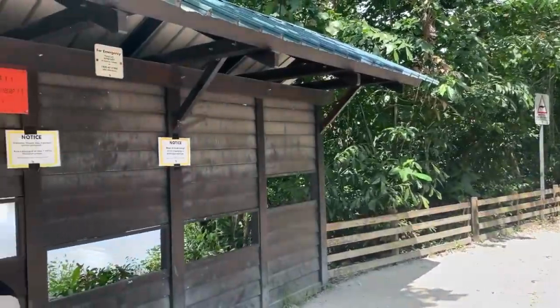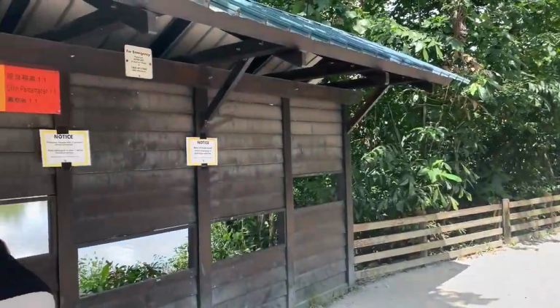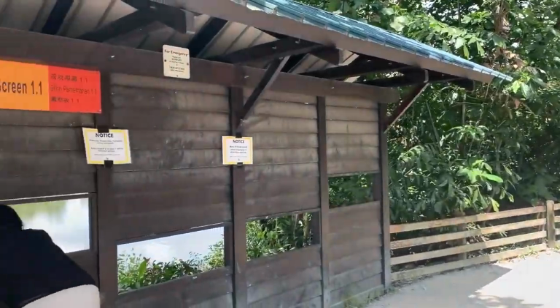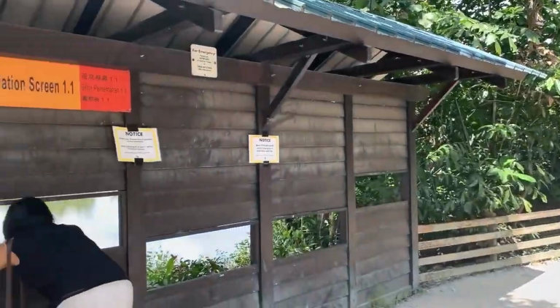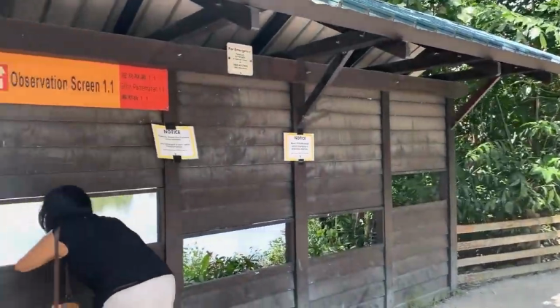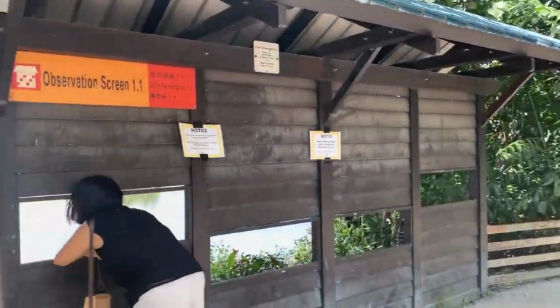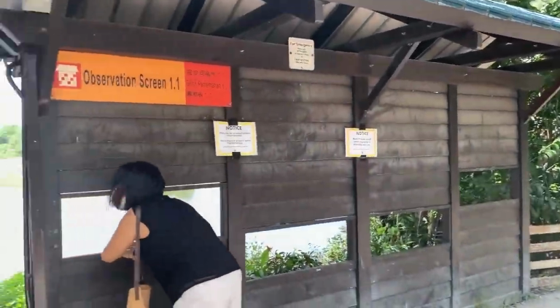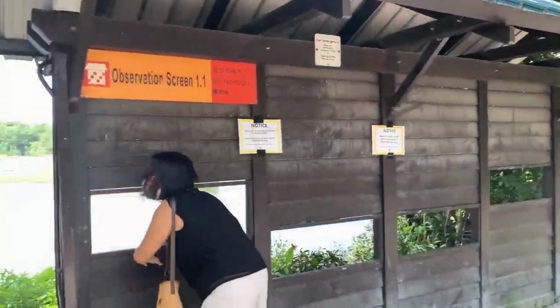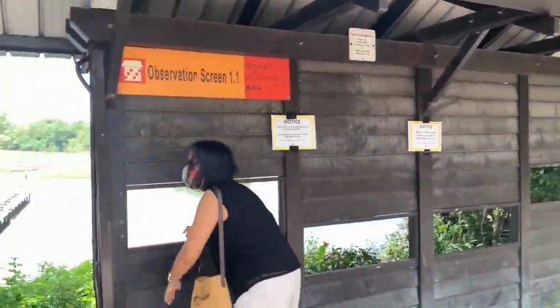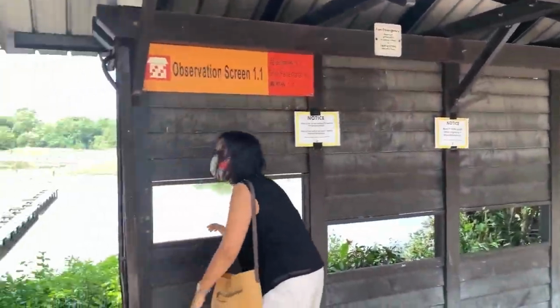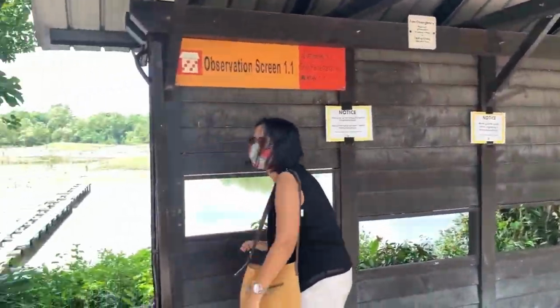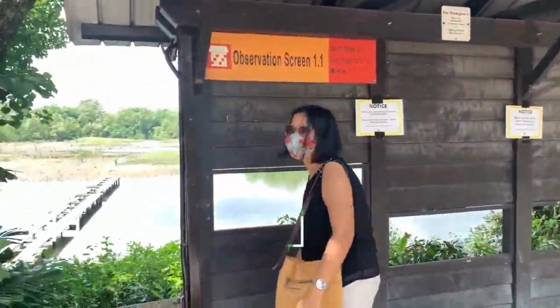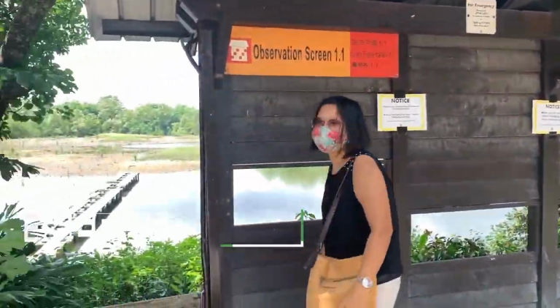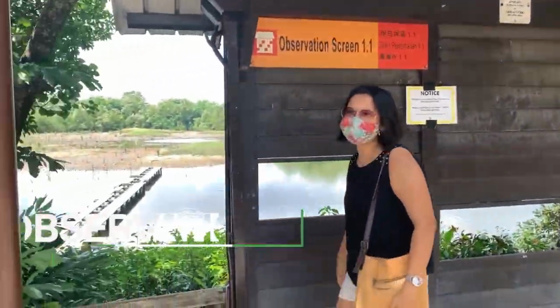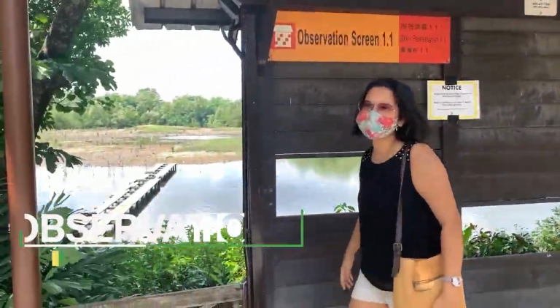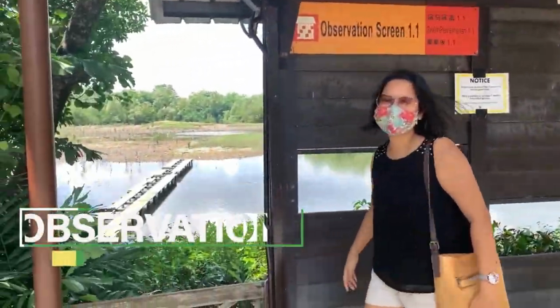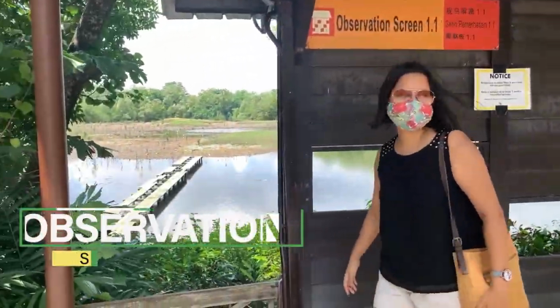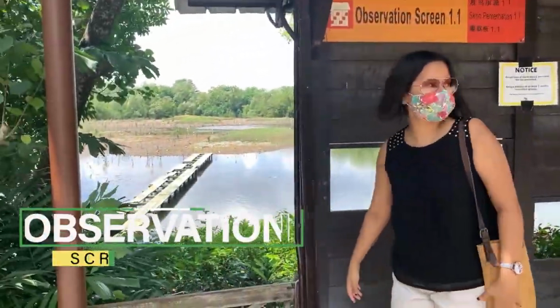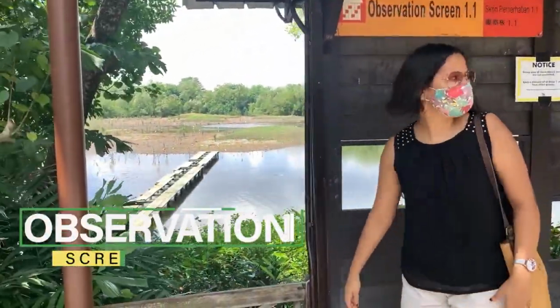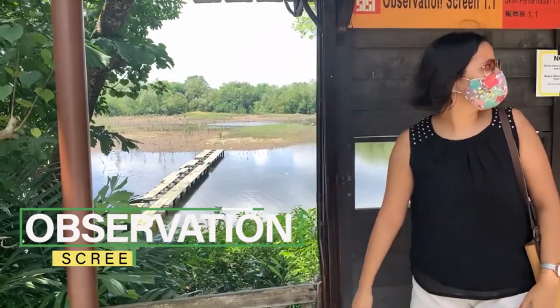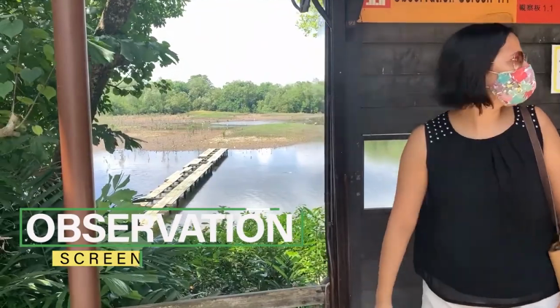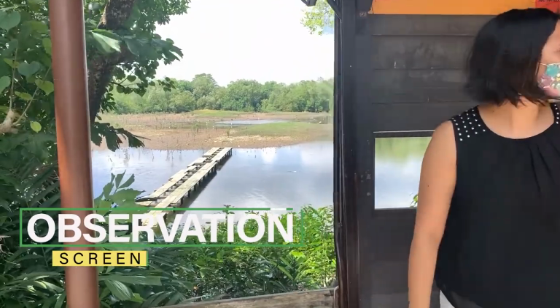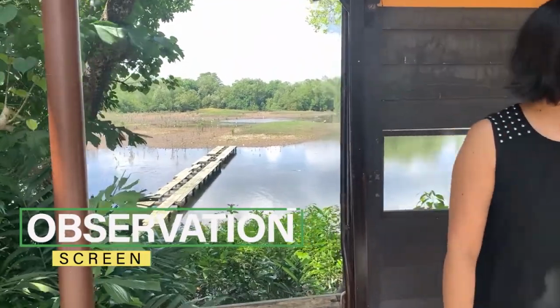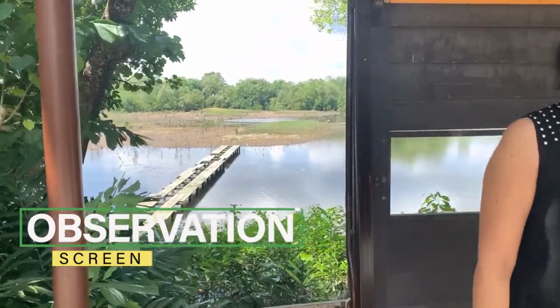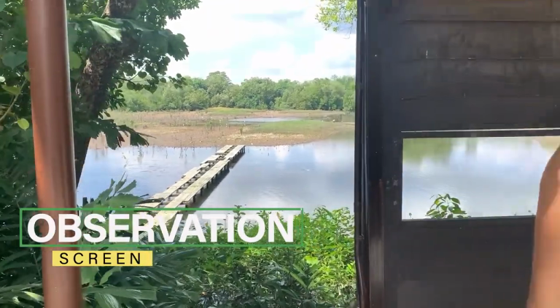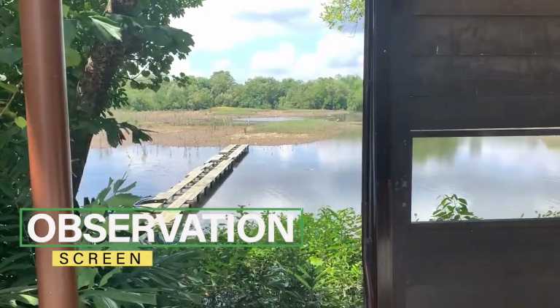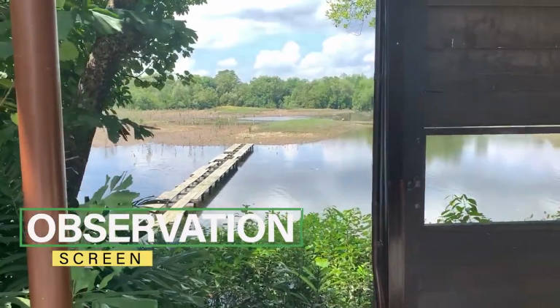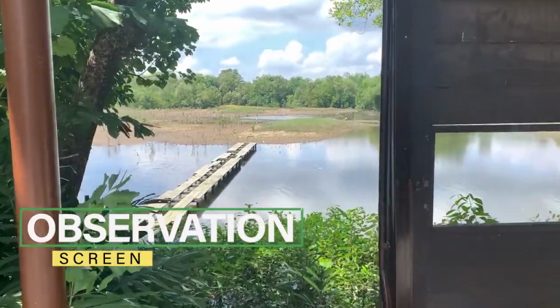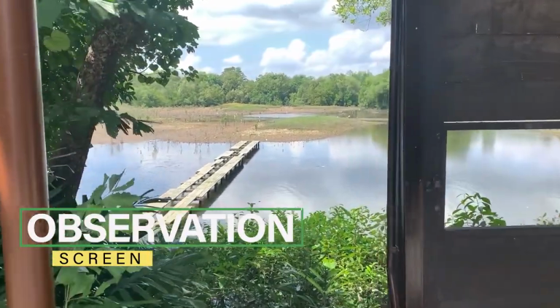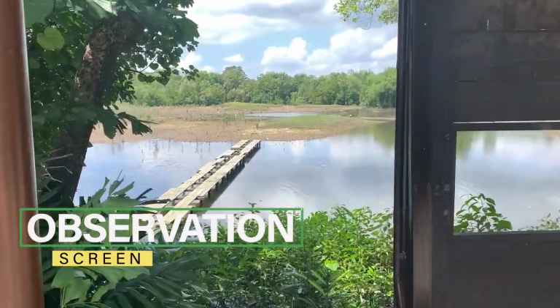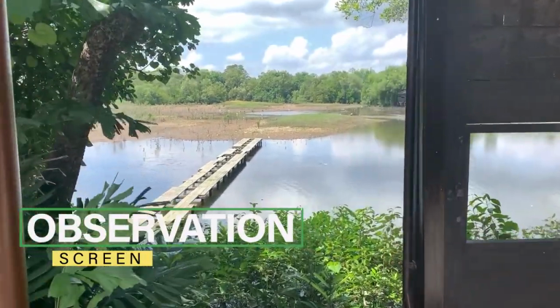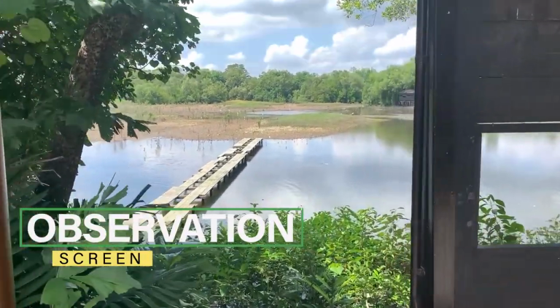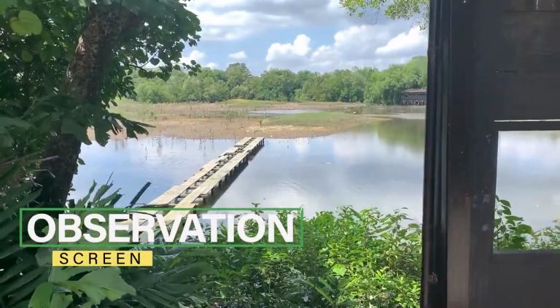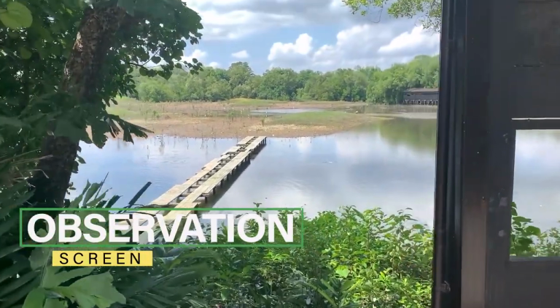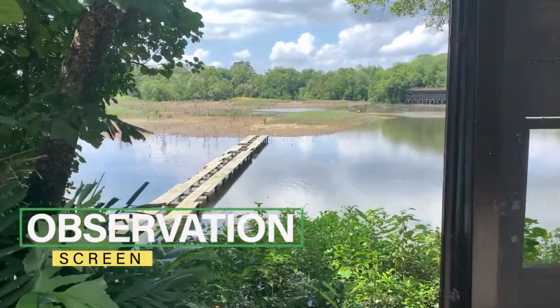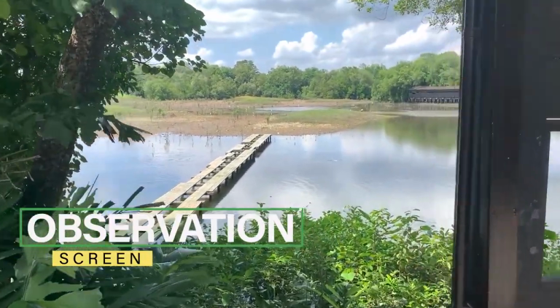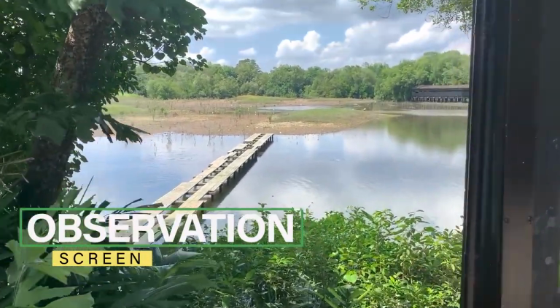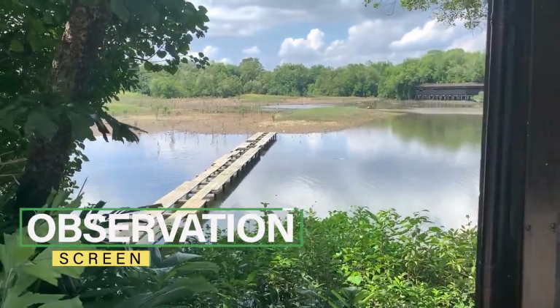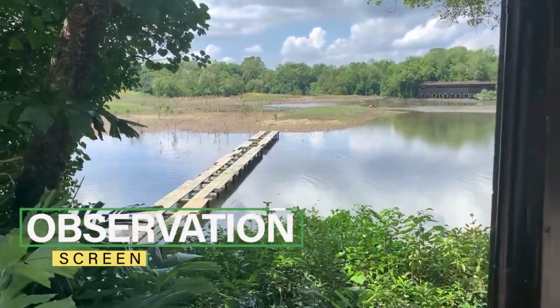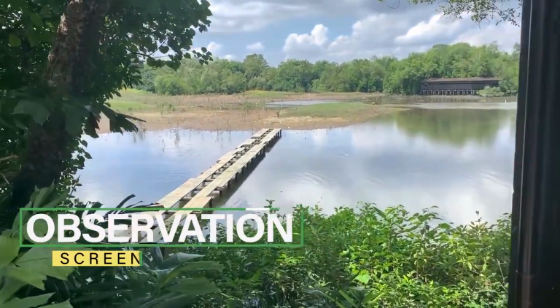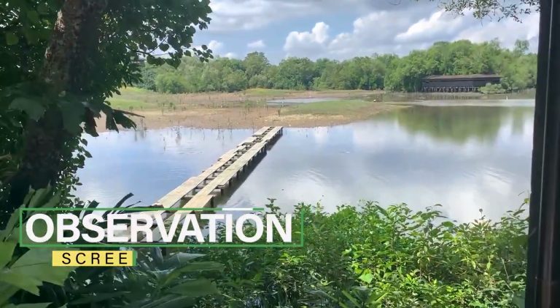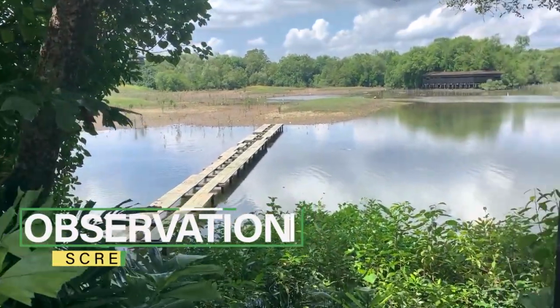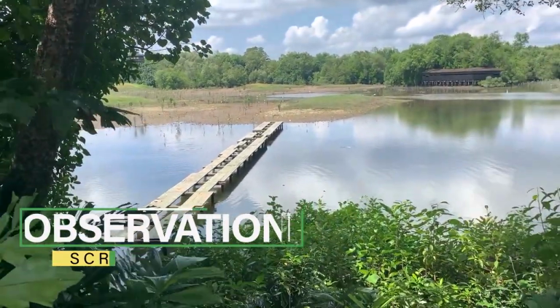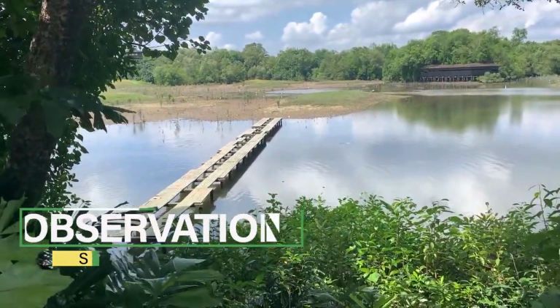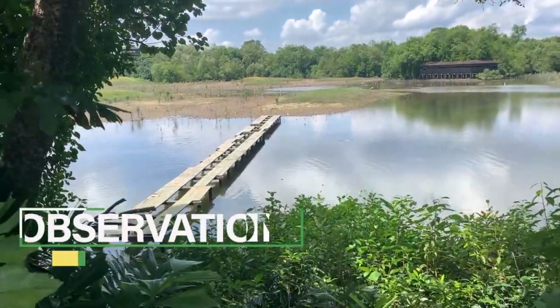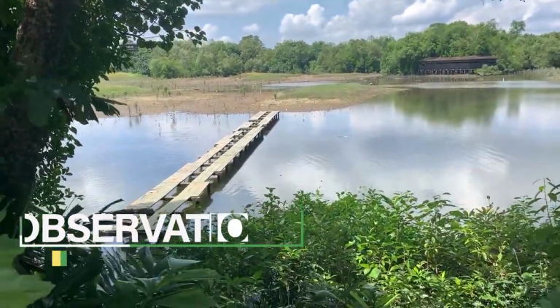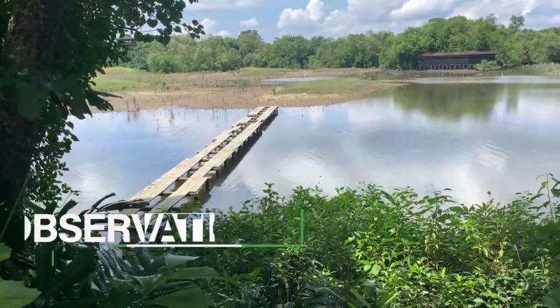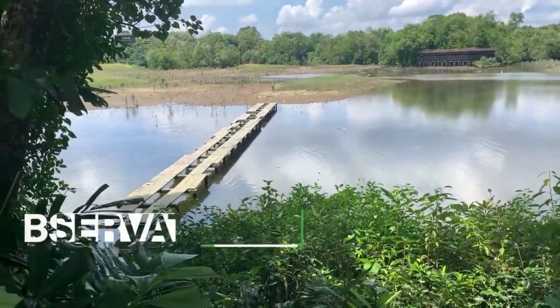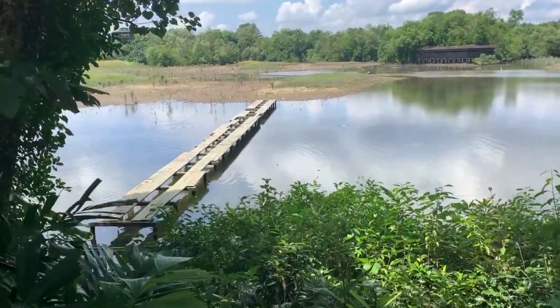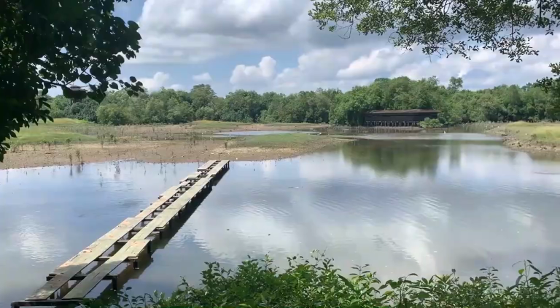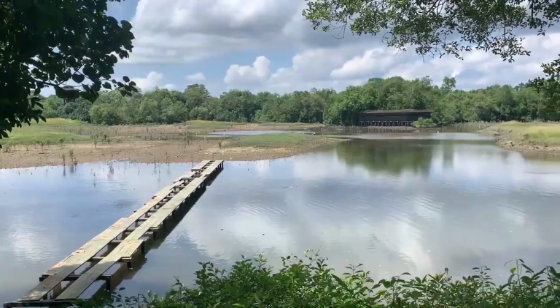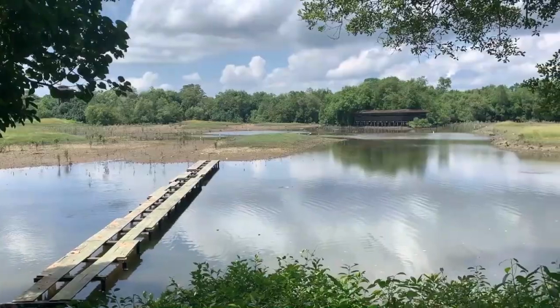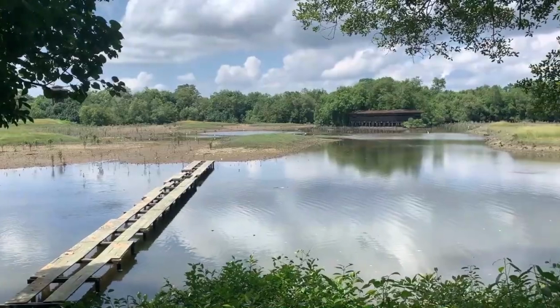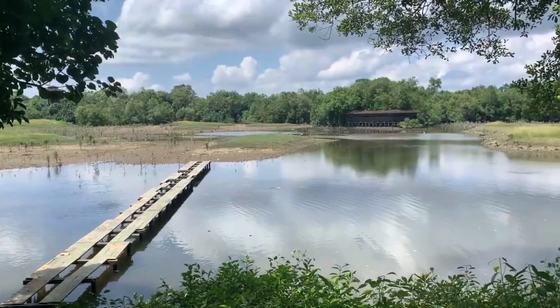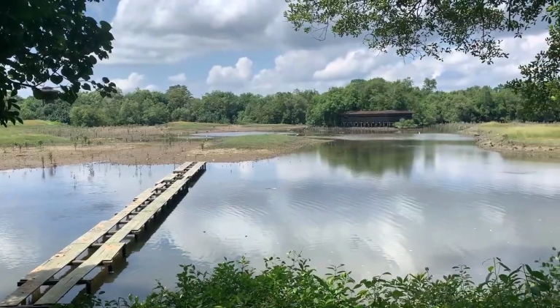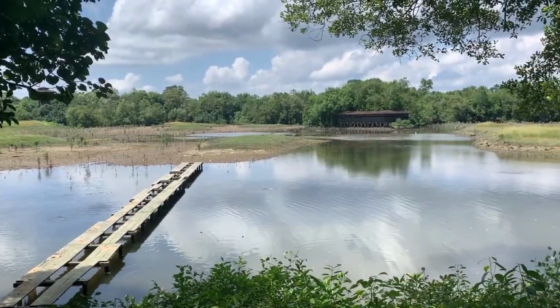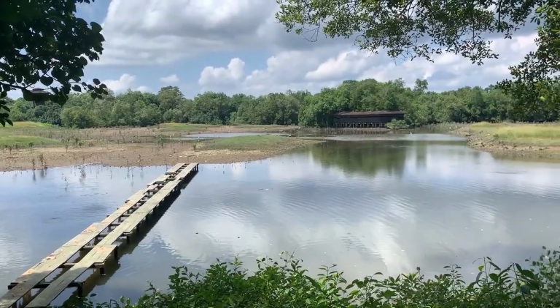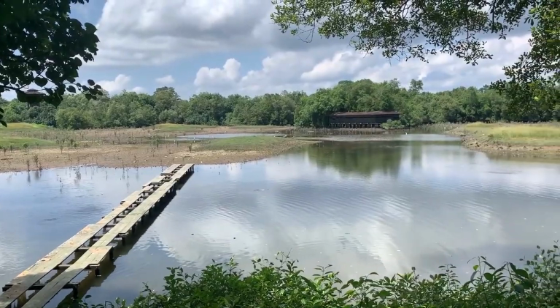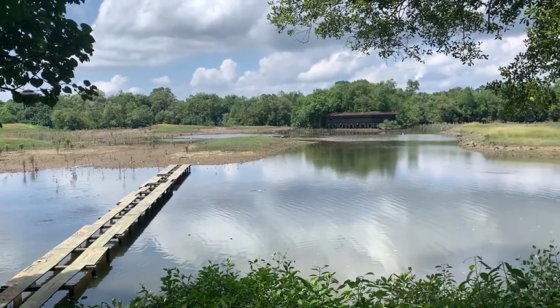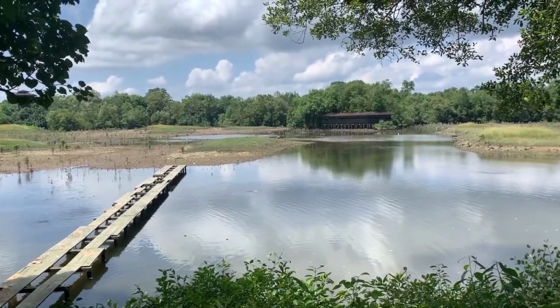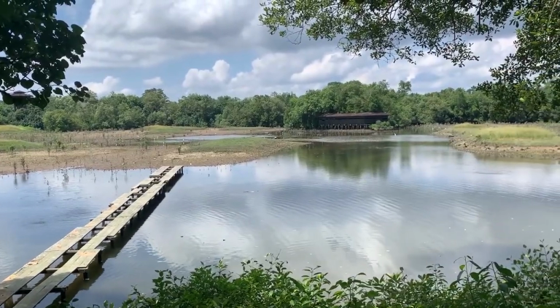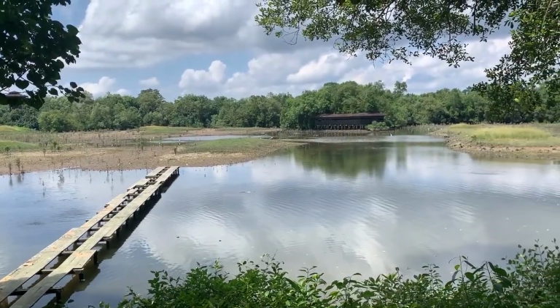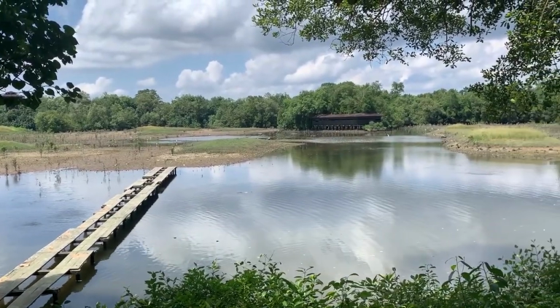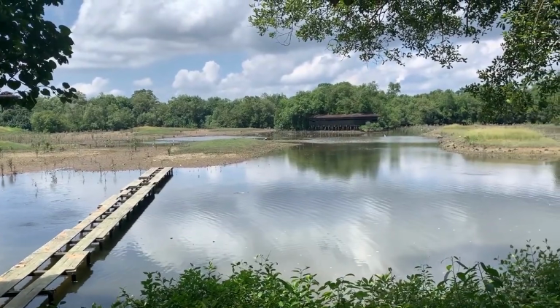Observation heights are also available where visitors can observe the flora and fauna in peace, at a safe distance from the animals and birds.